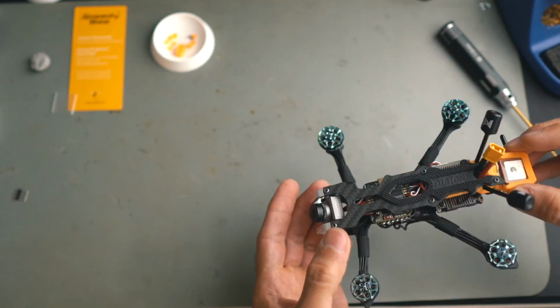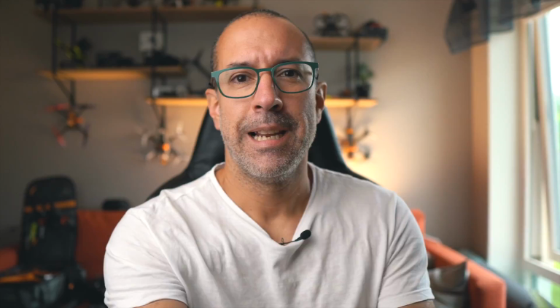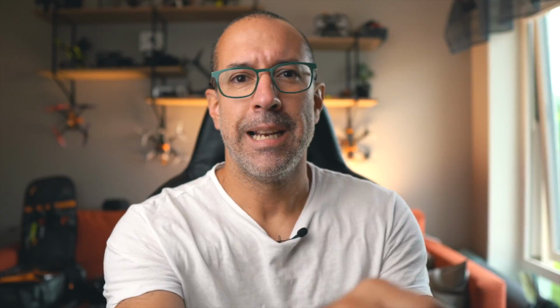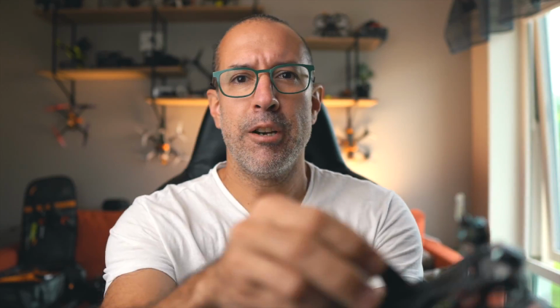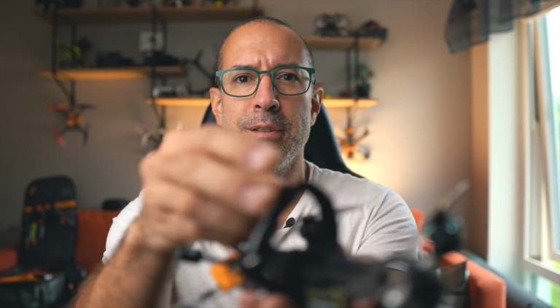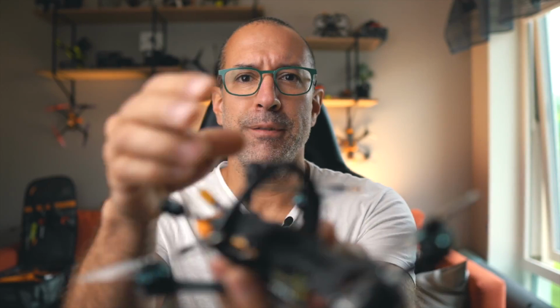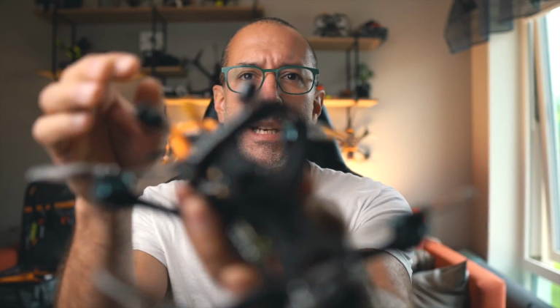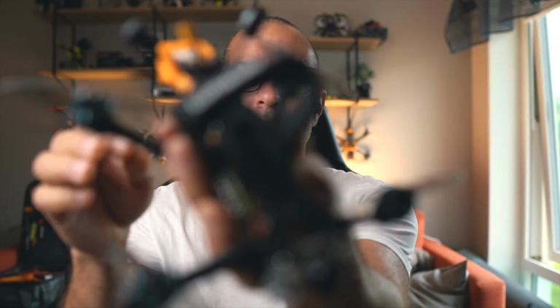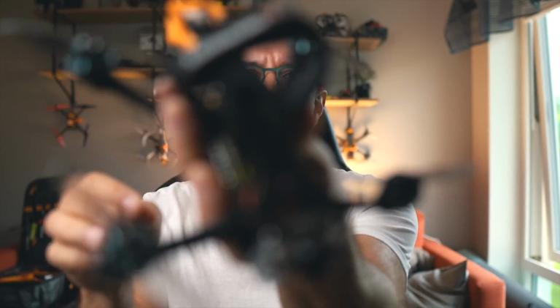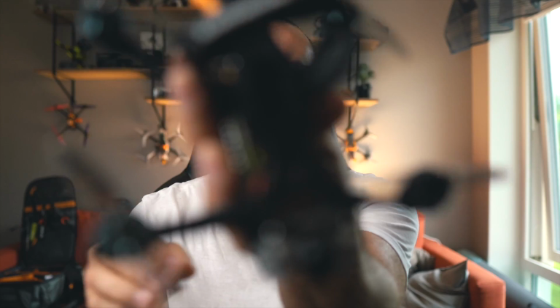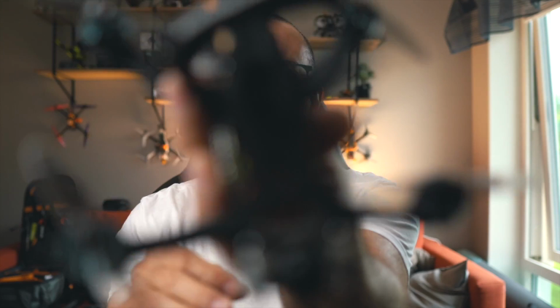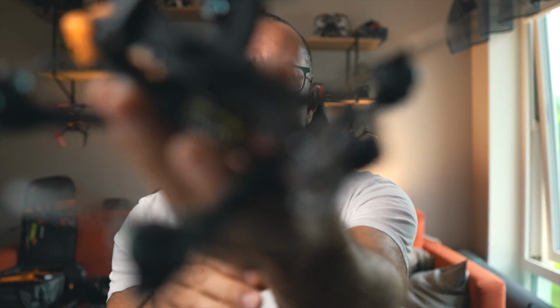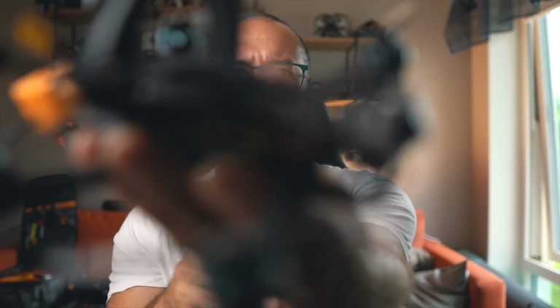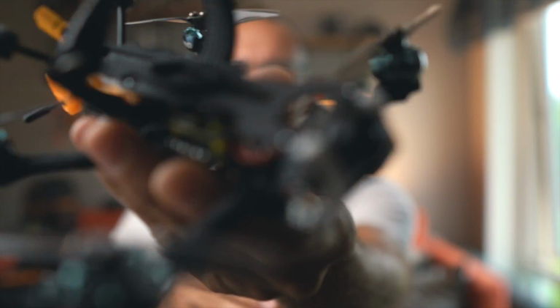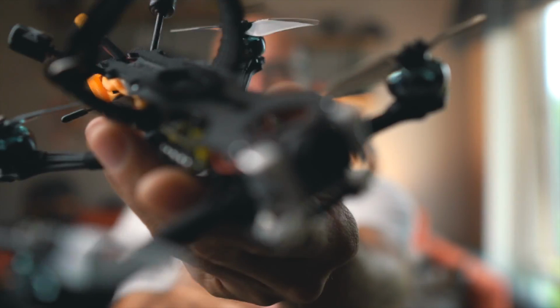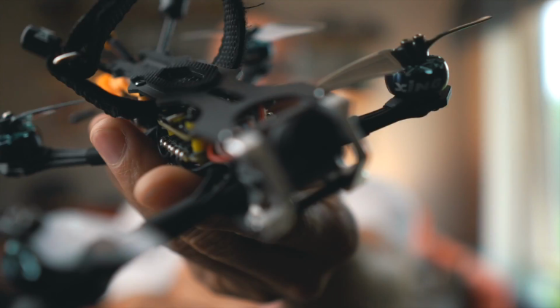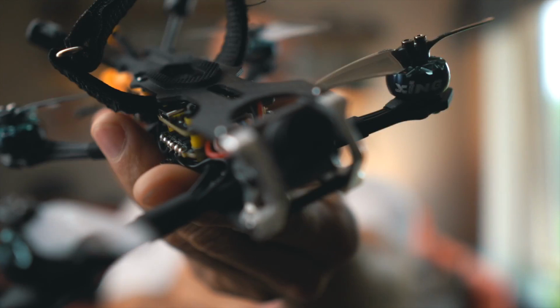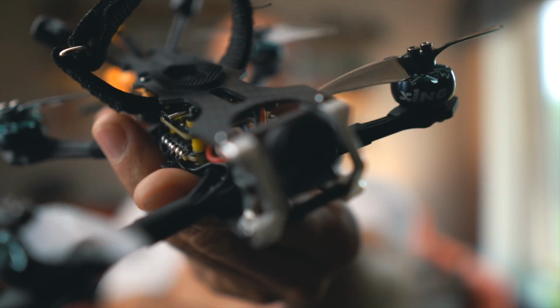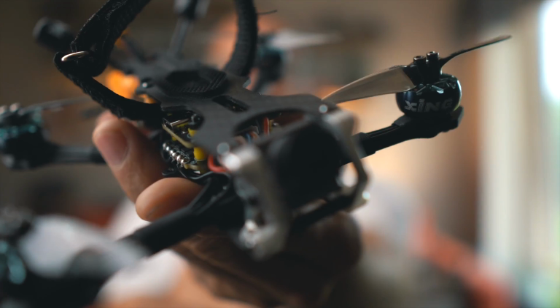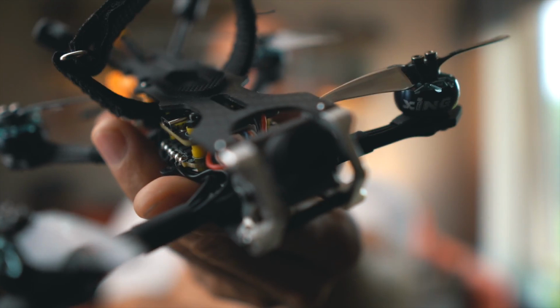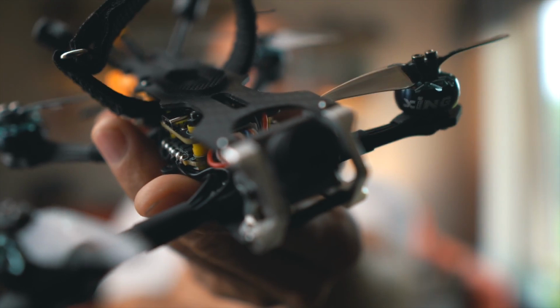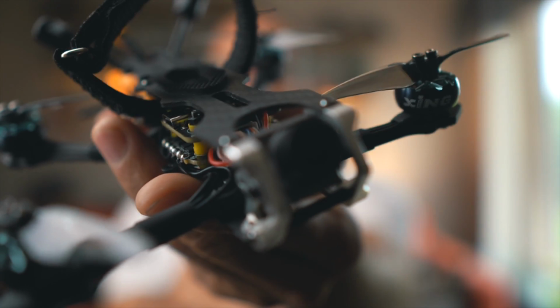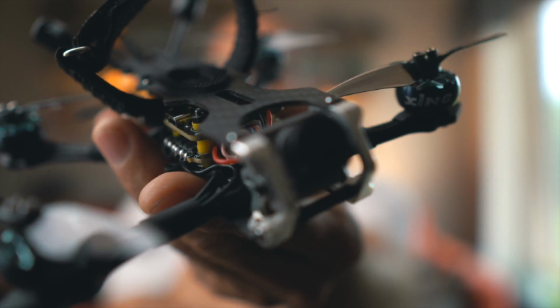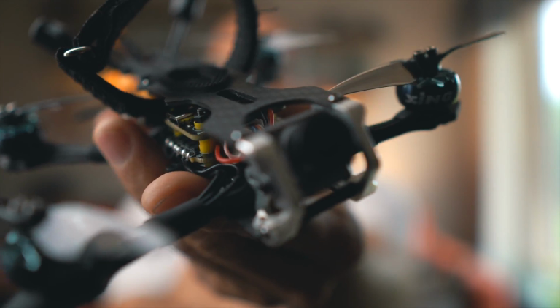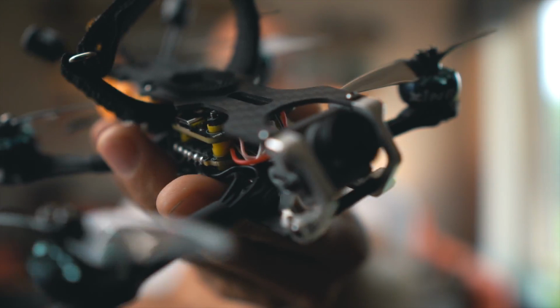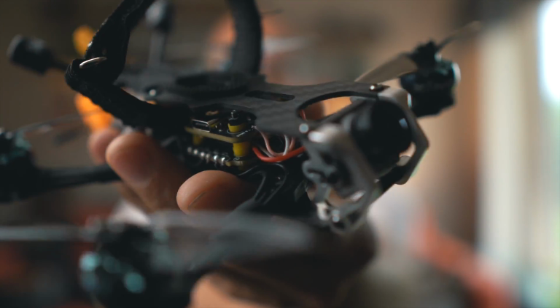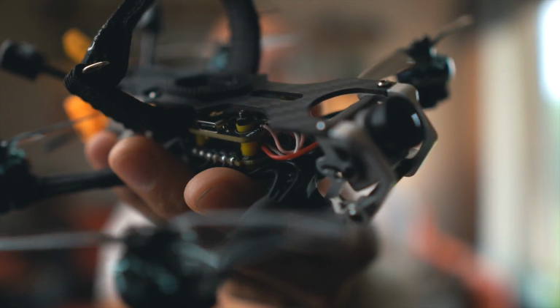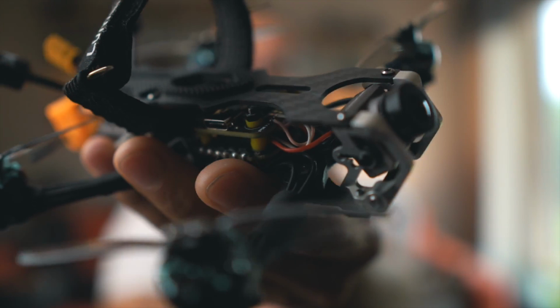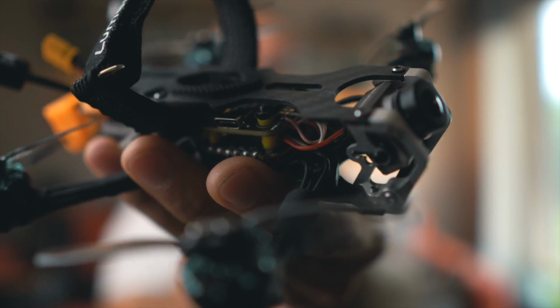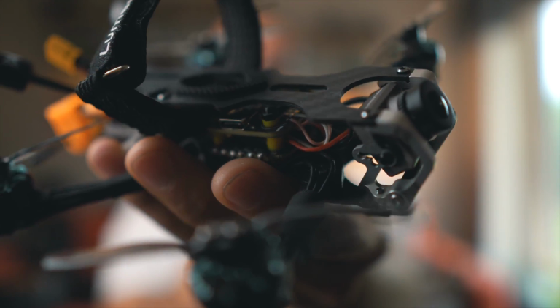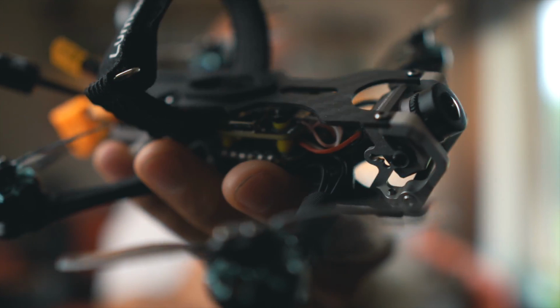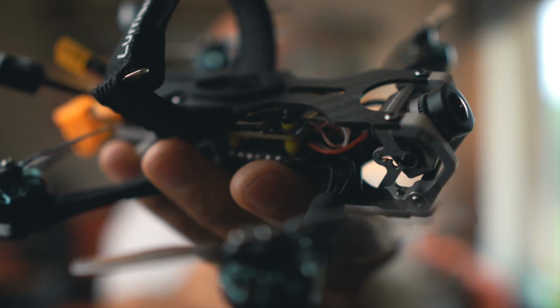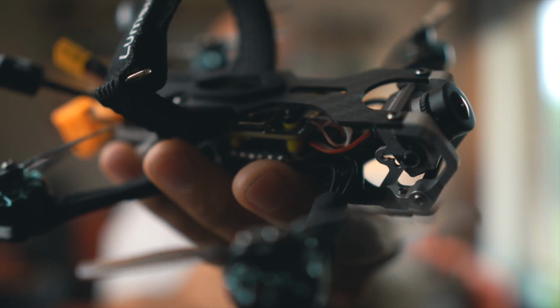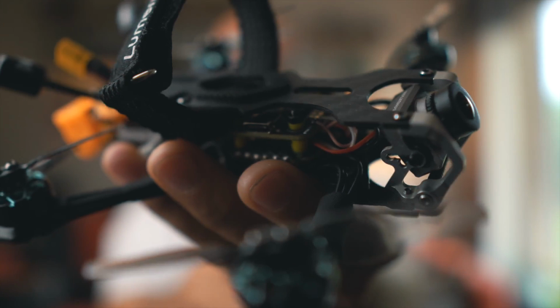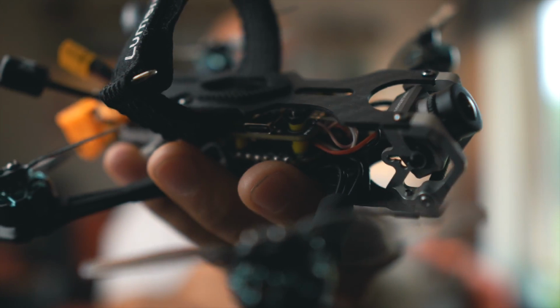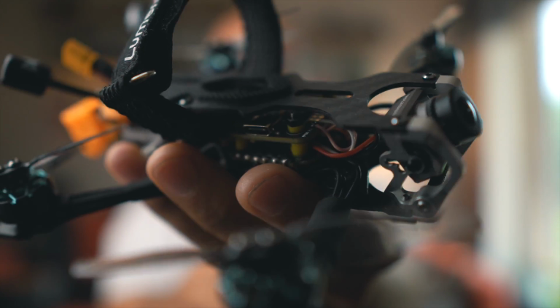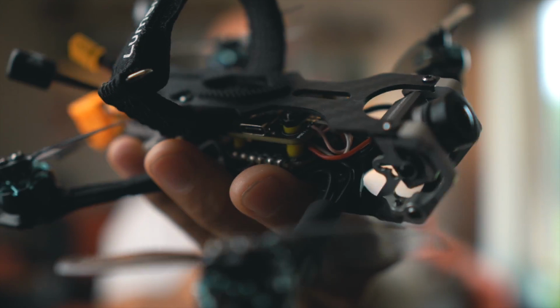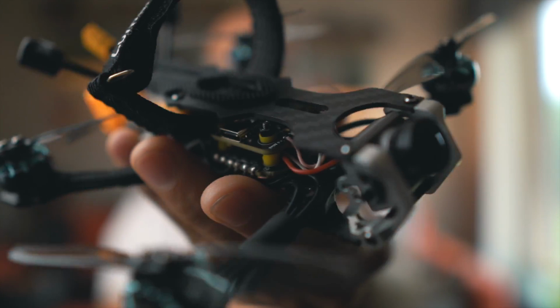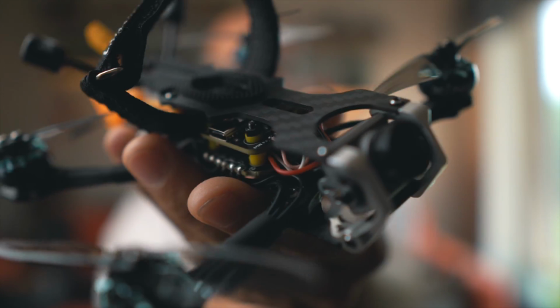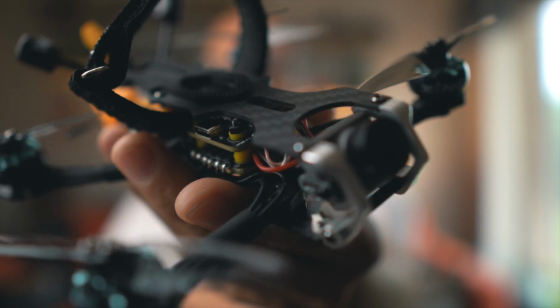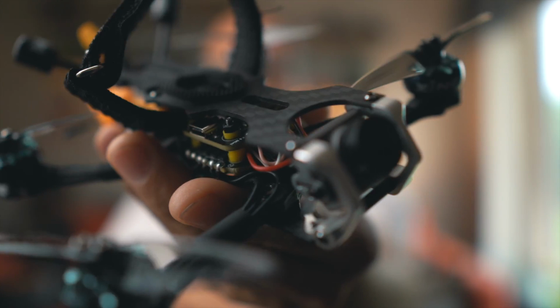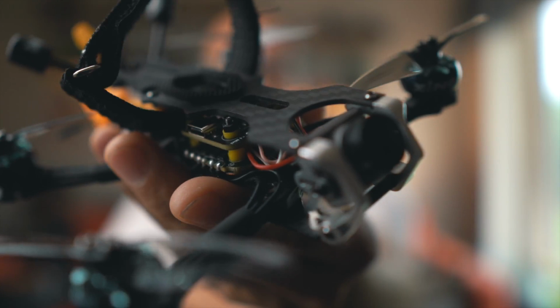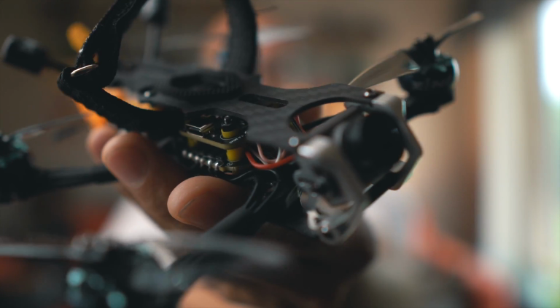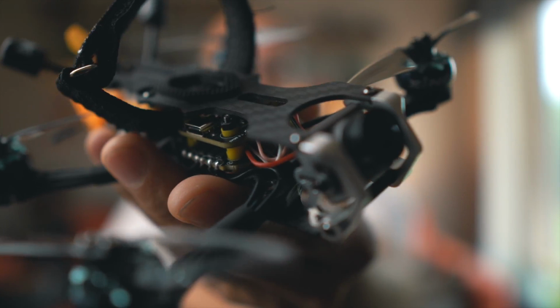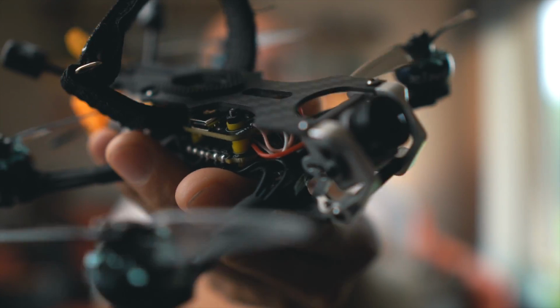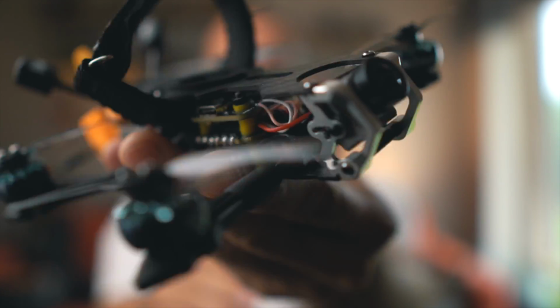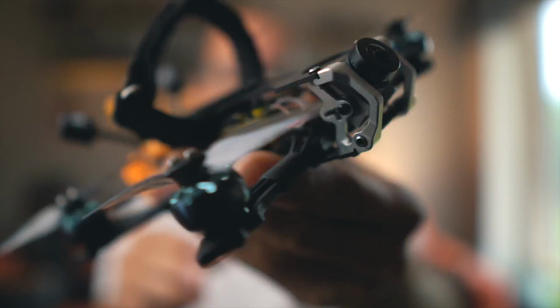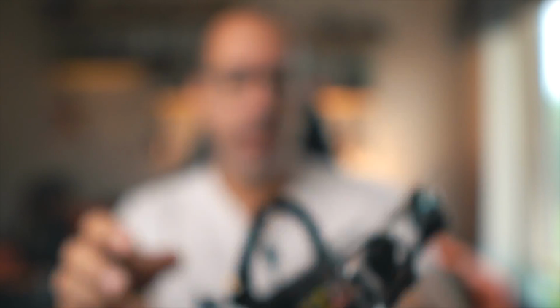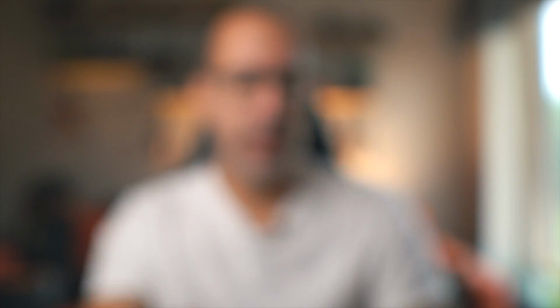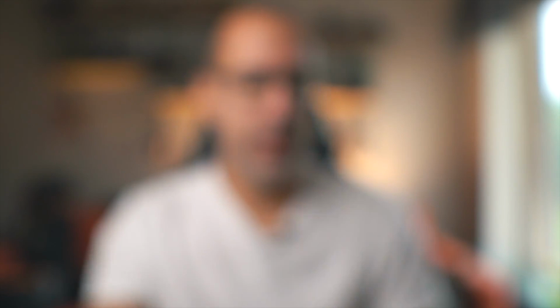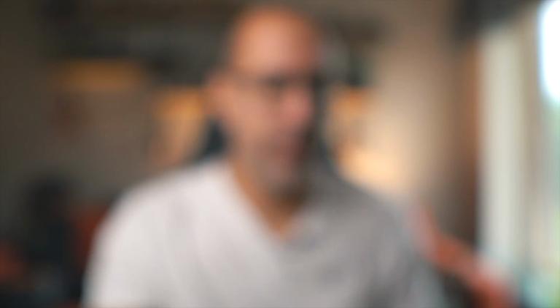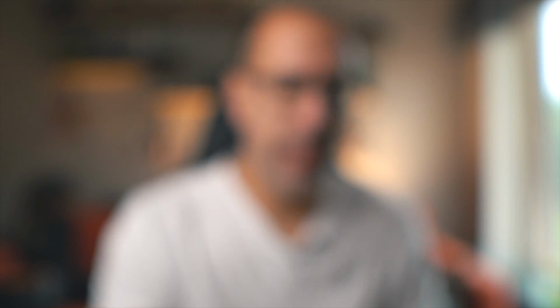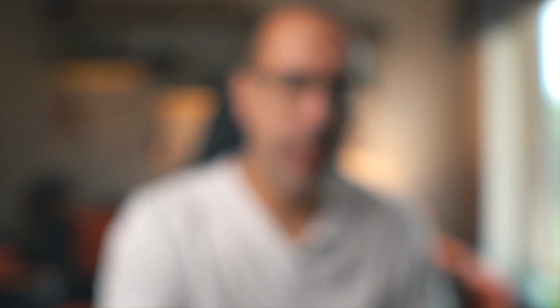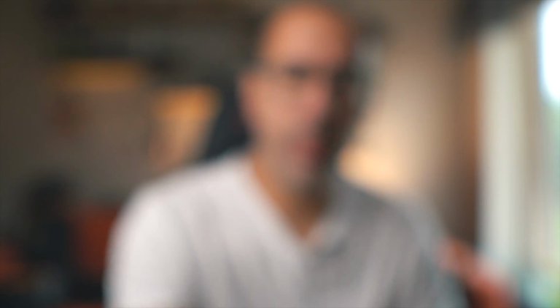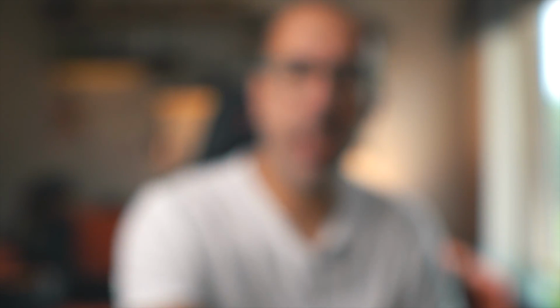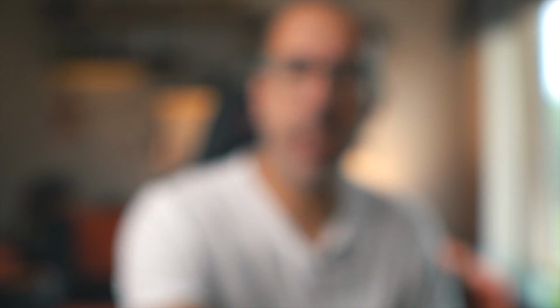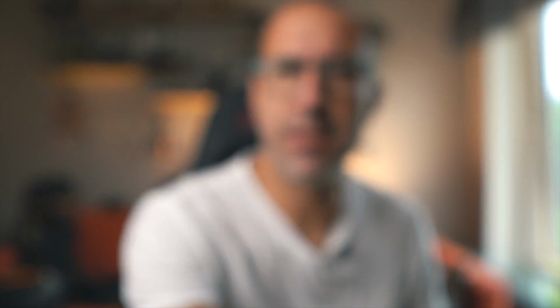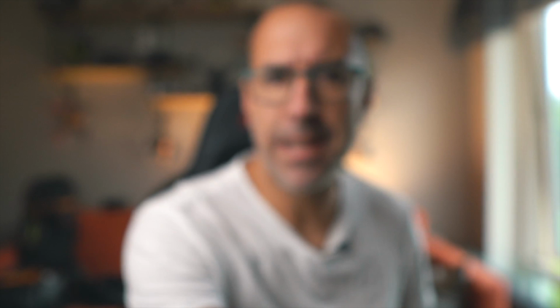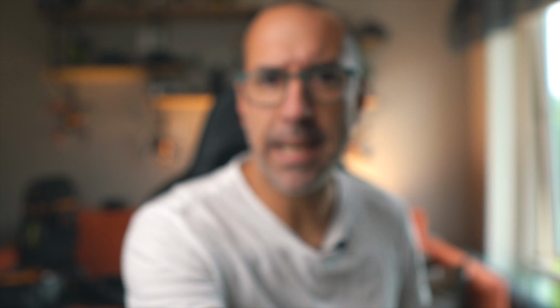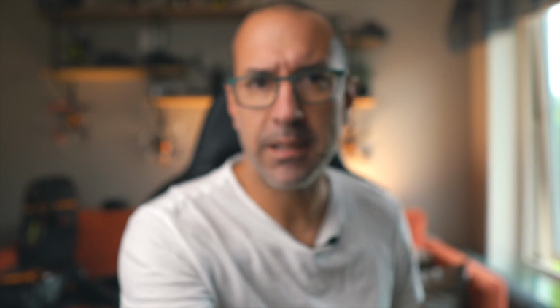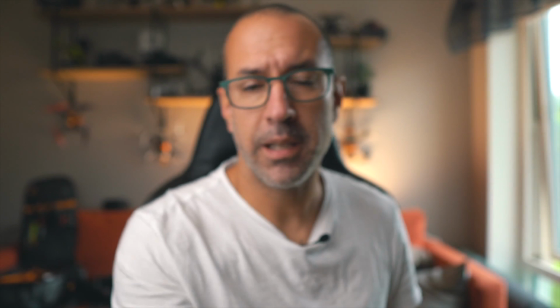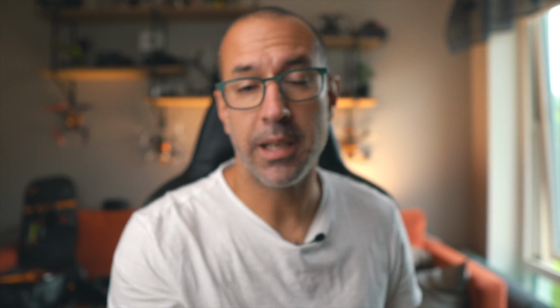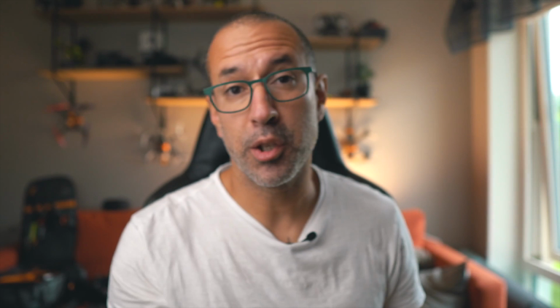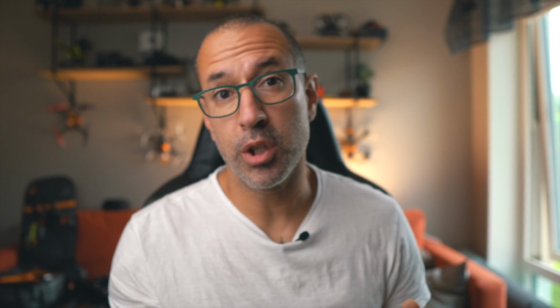Now it's finished — a nice three-inch drone with this PDB stack that I got, the mini version.